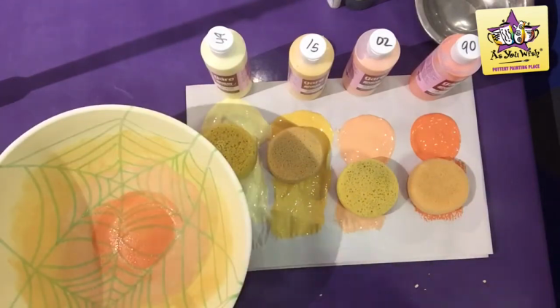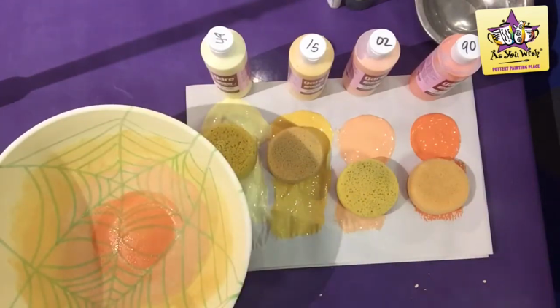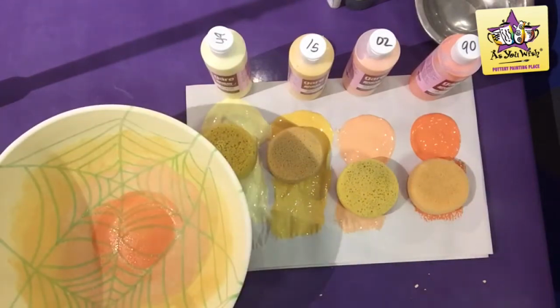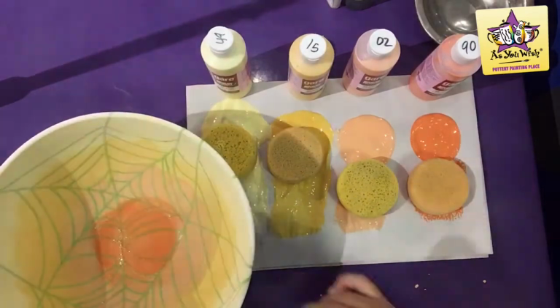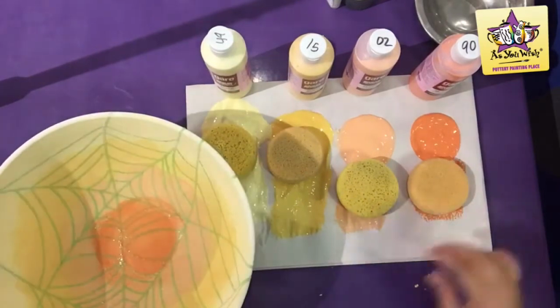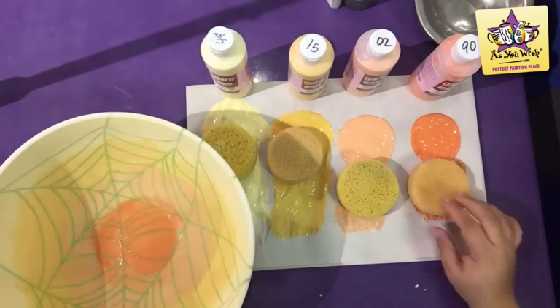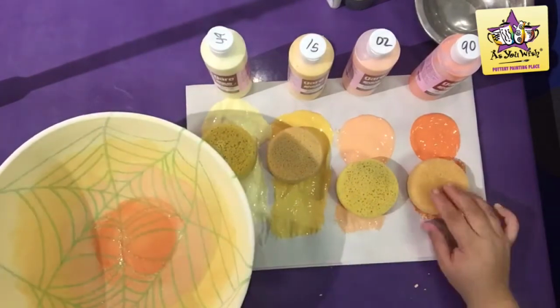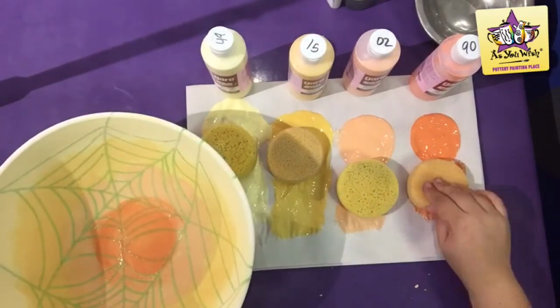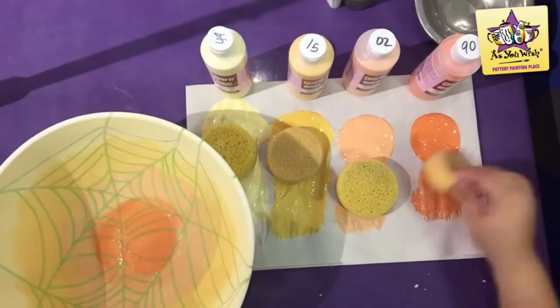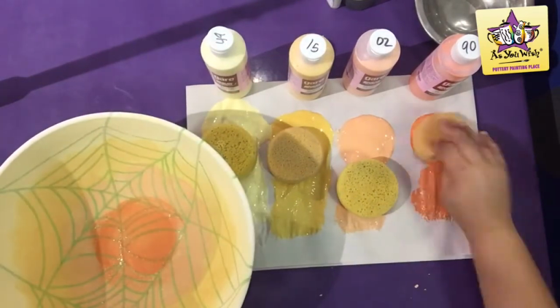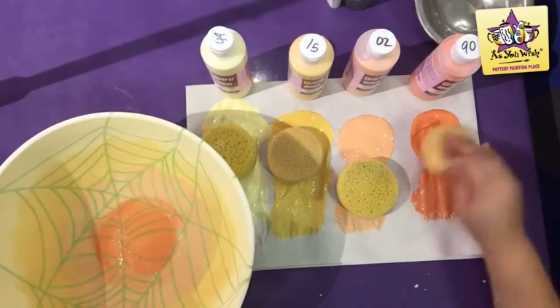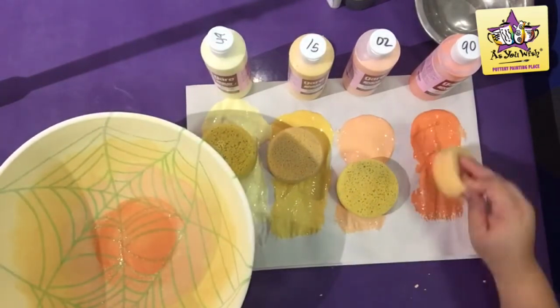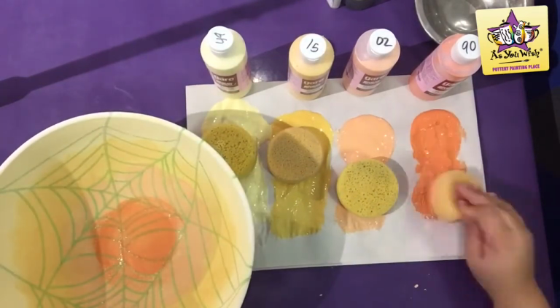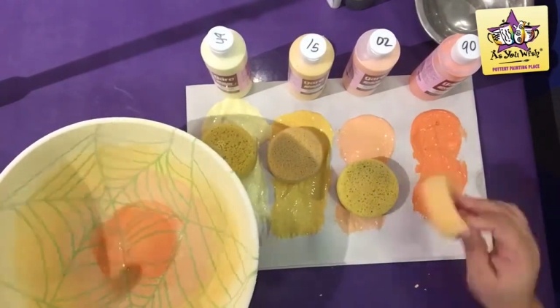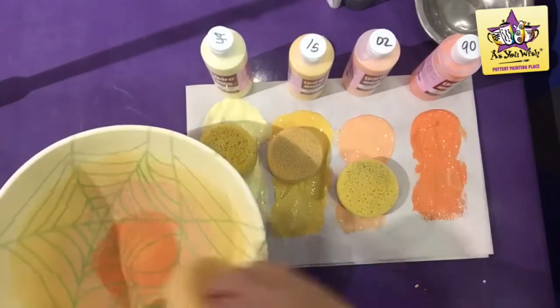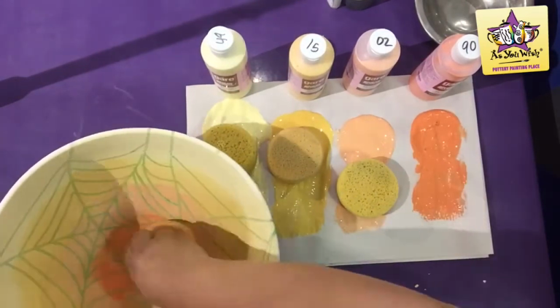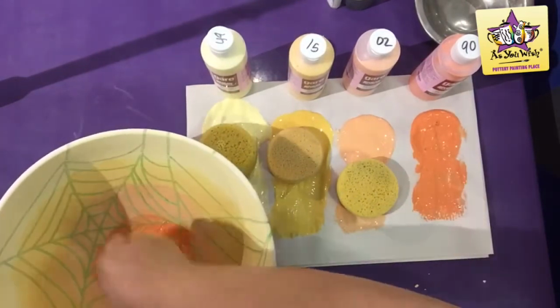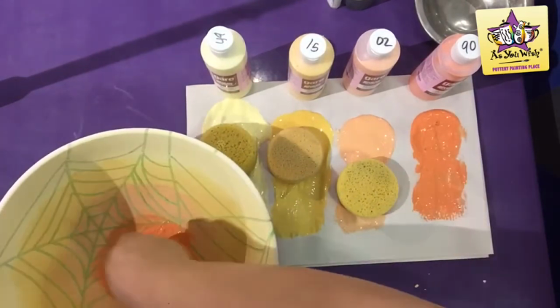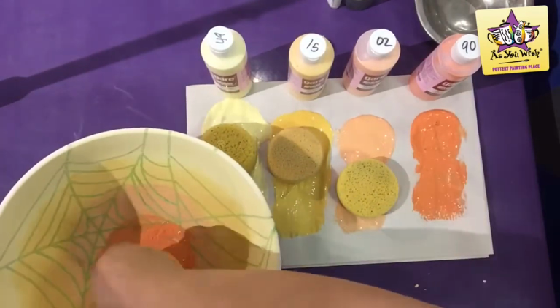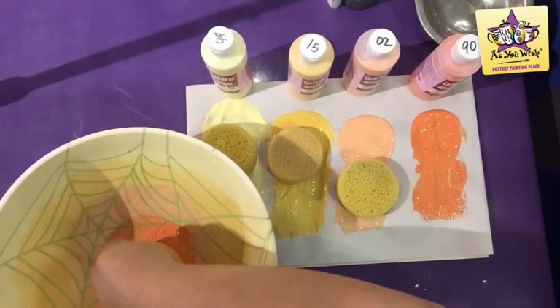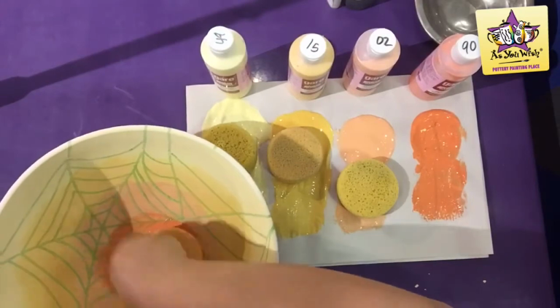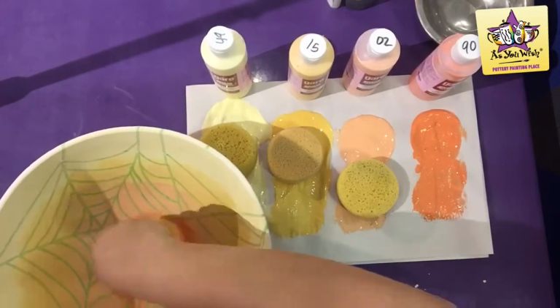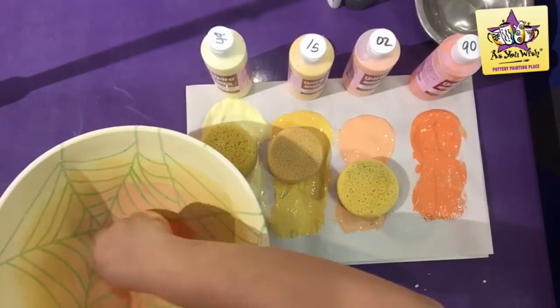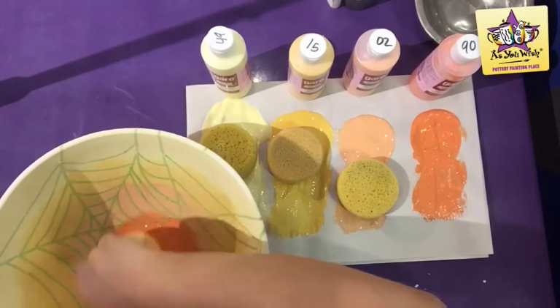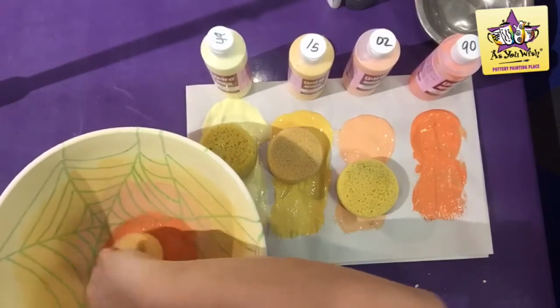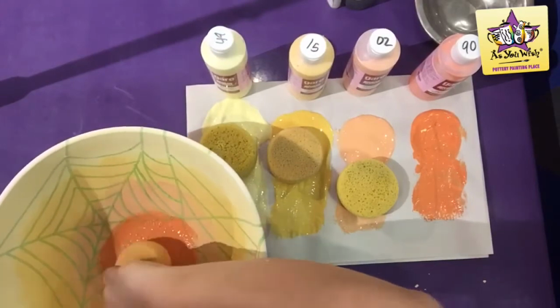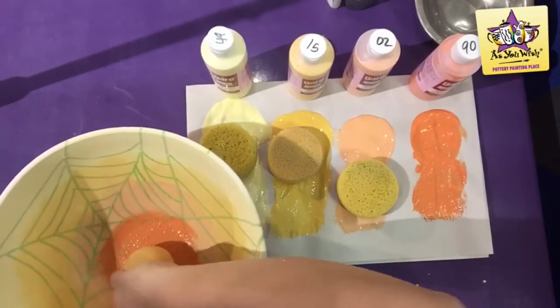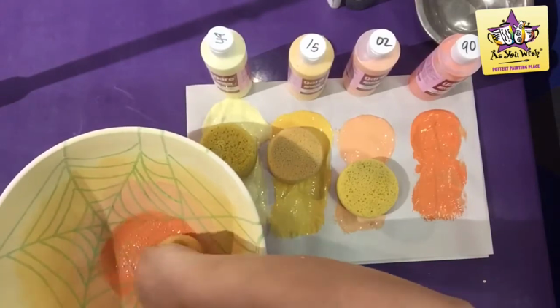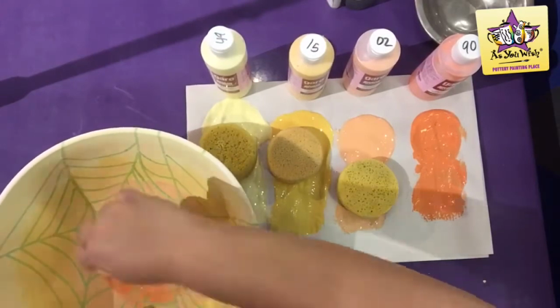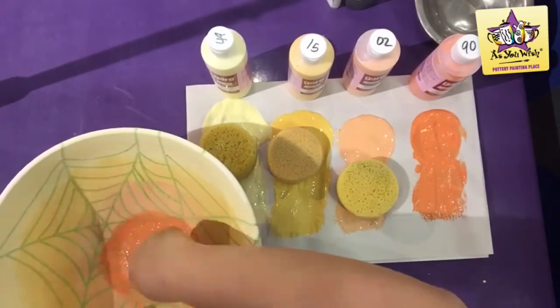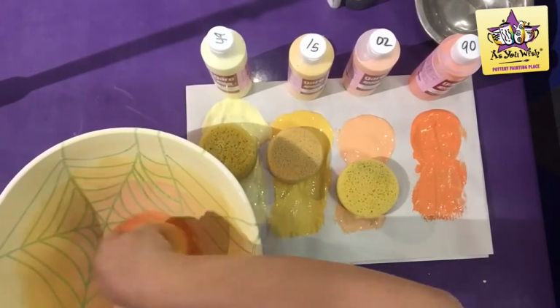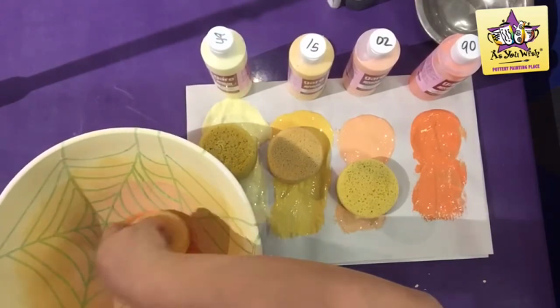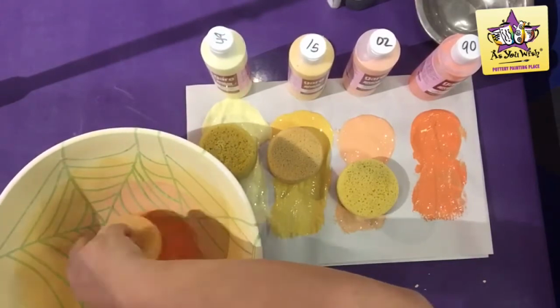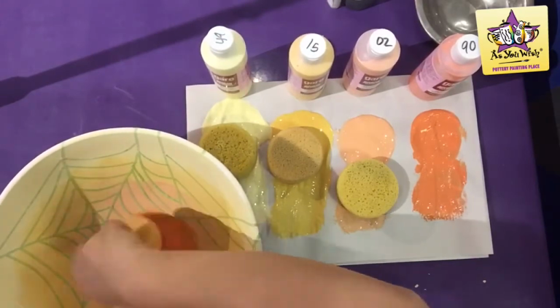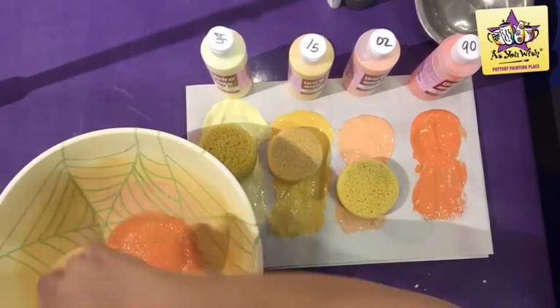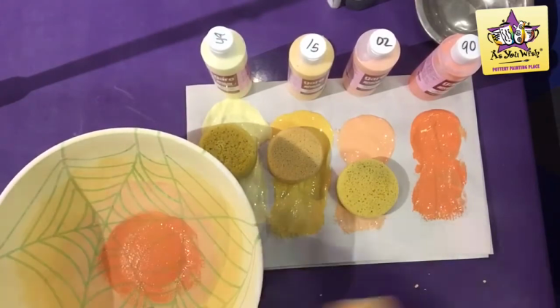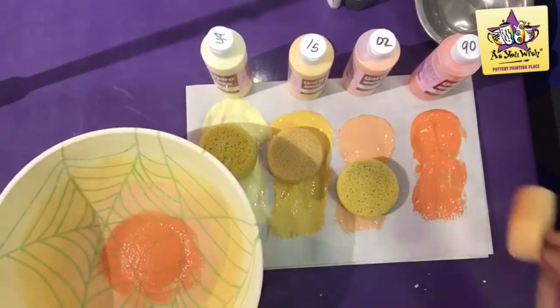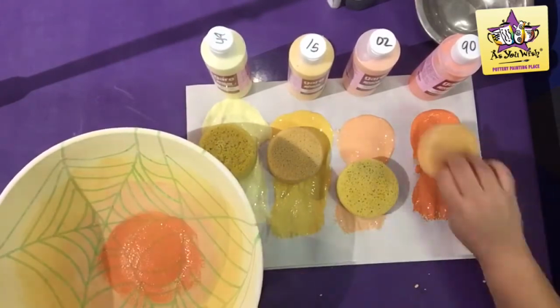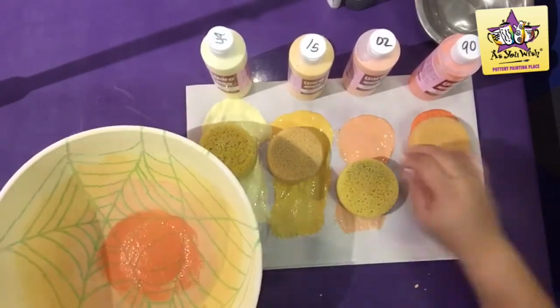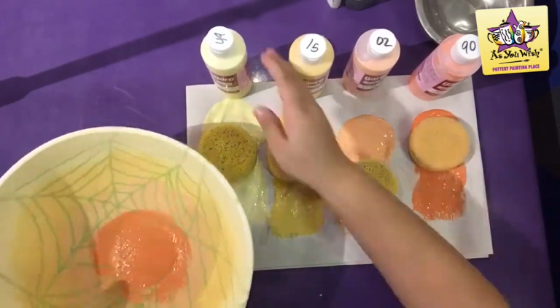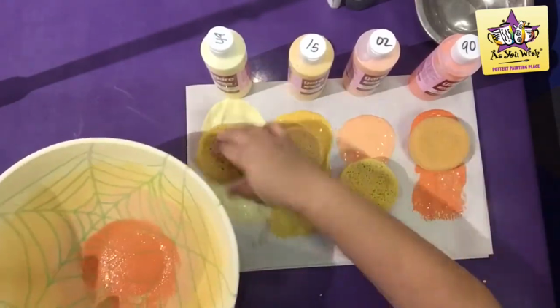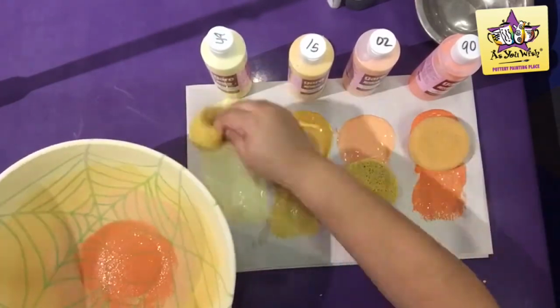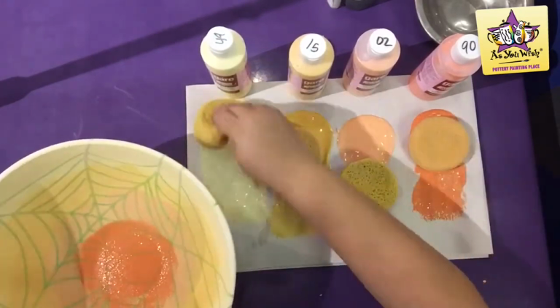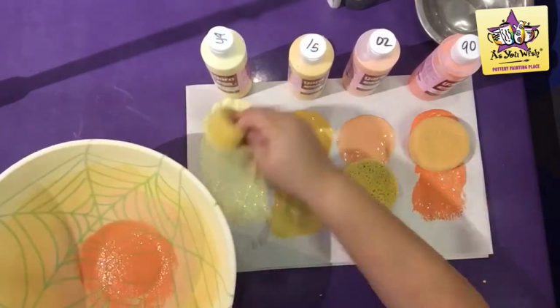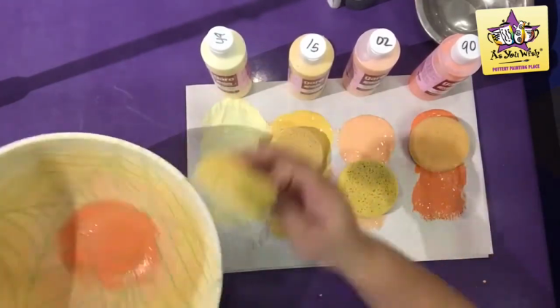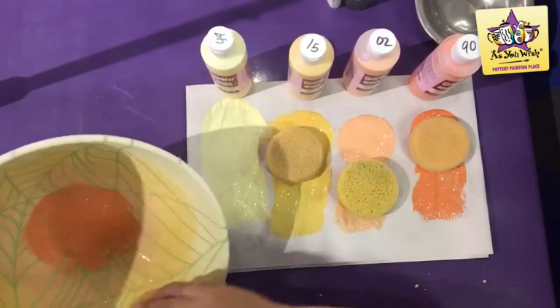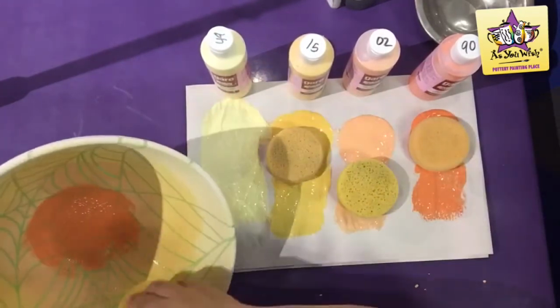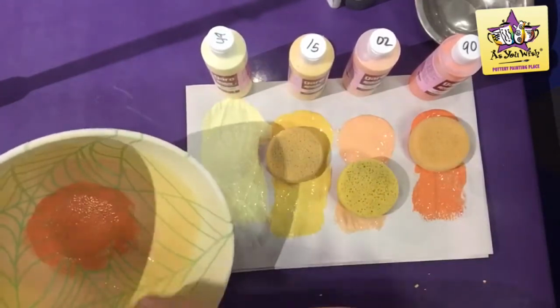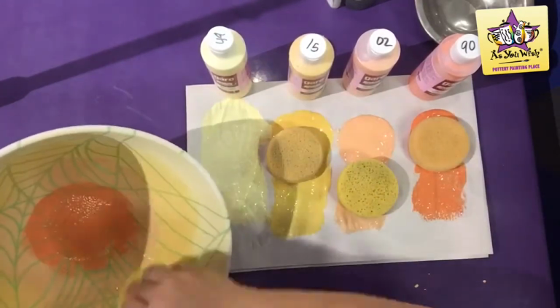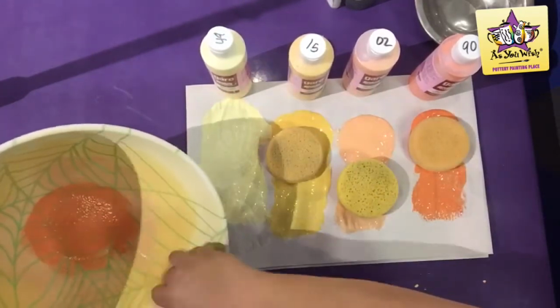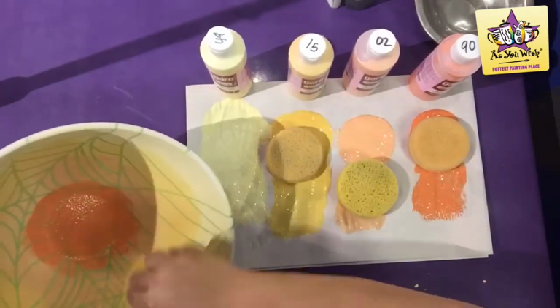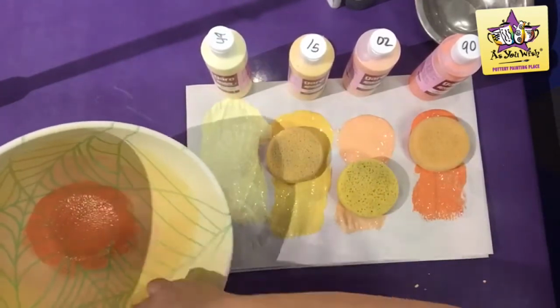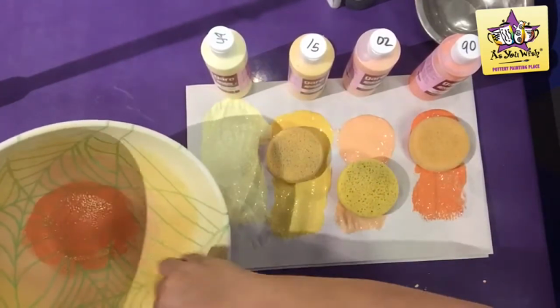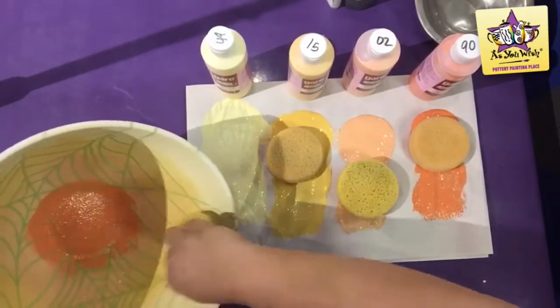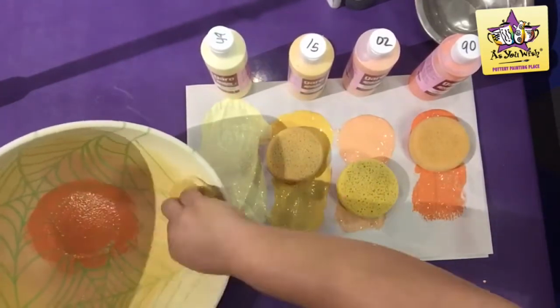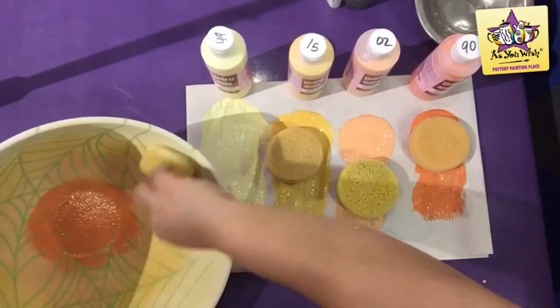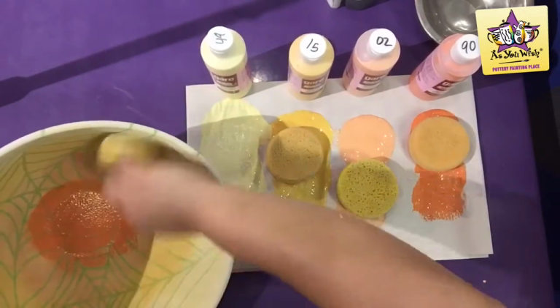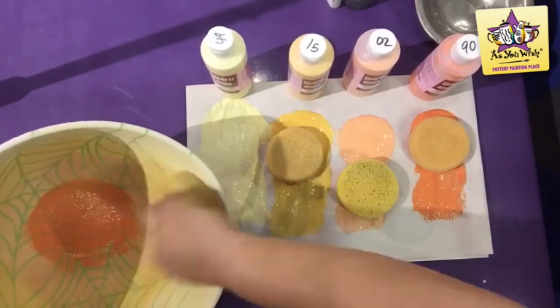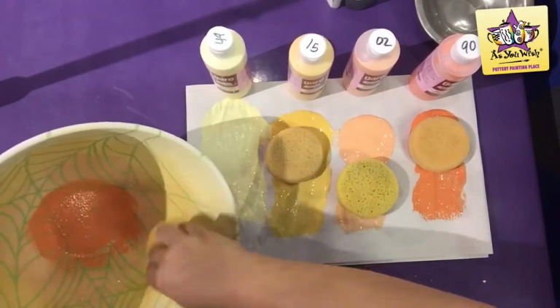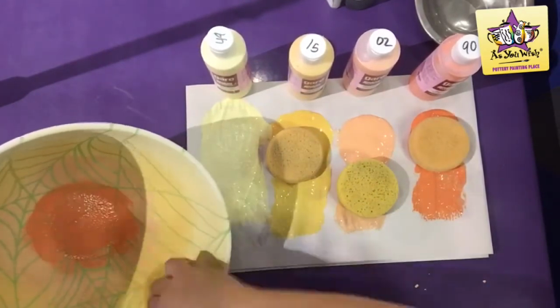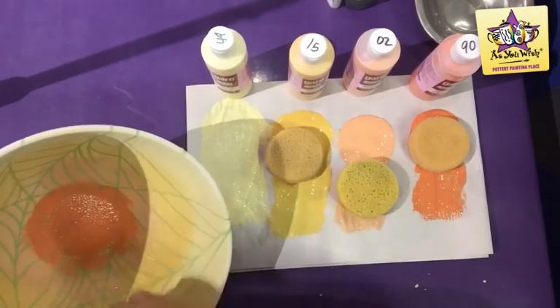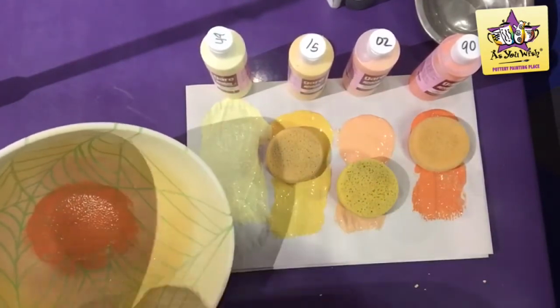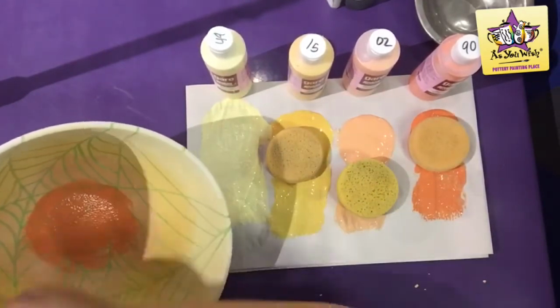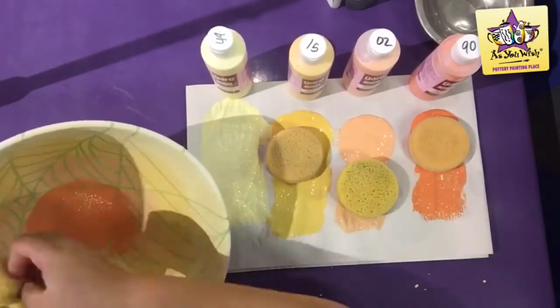To create the ombre effect, go ahead and repeat the steps before and sponge all the colors once again.